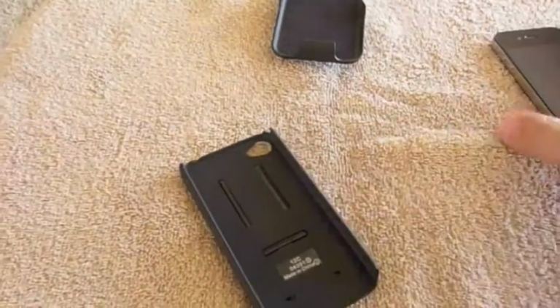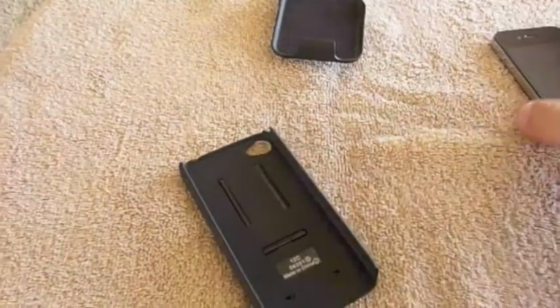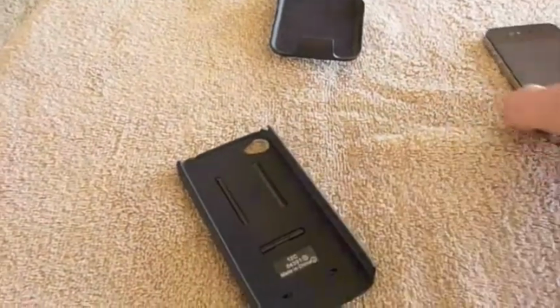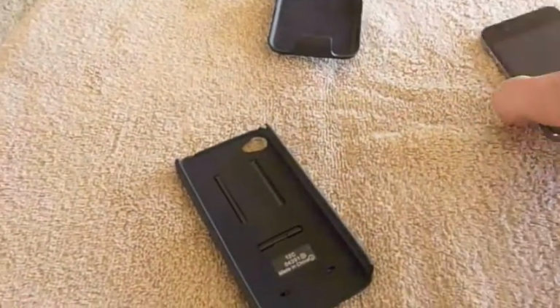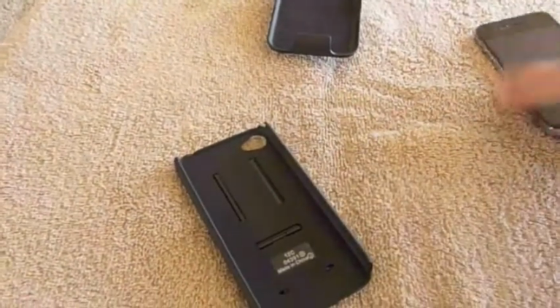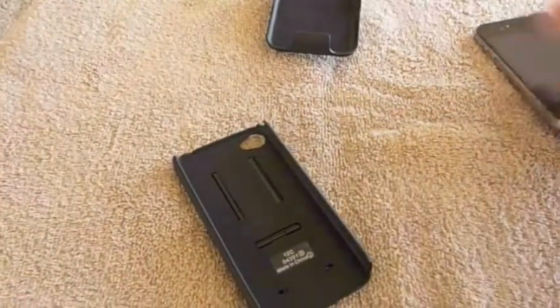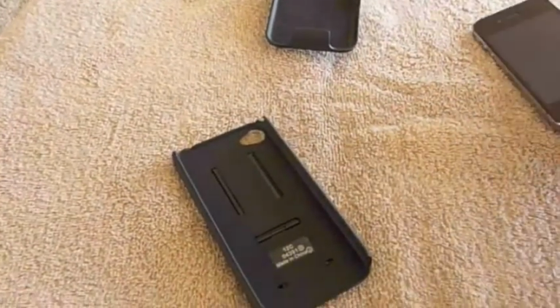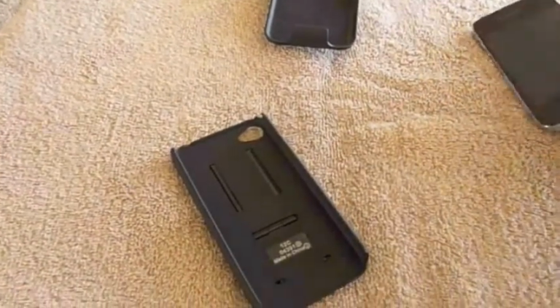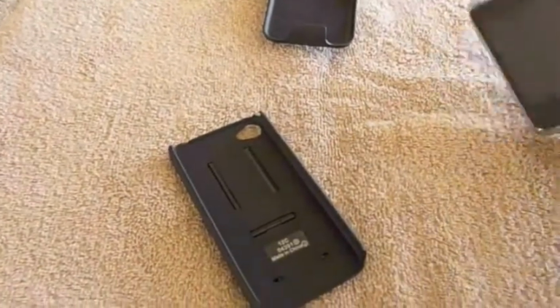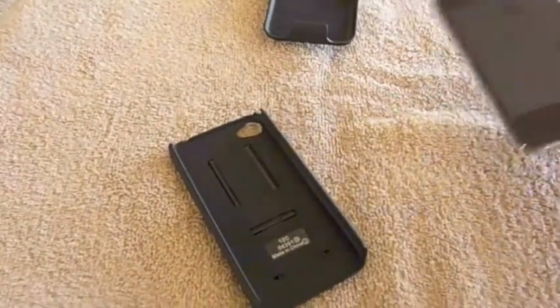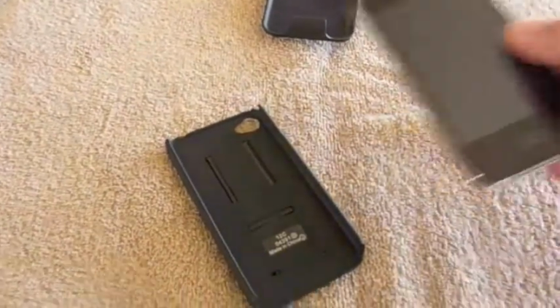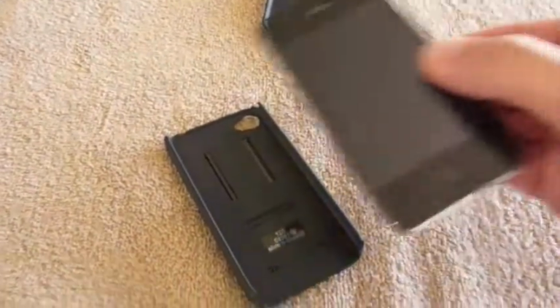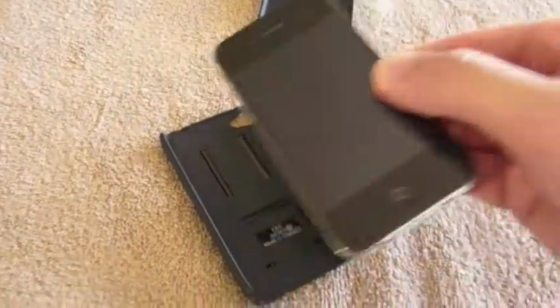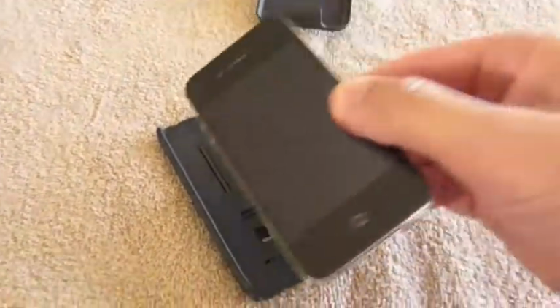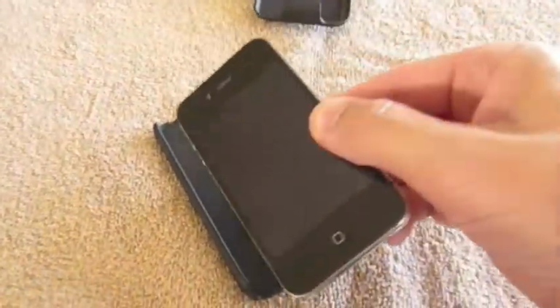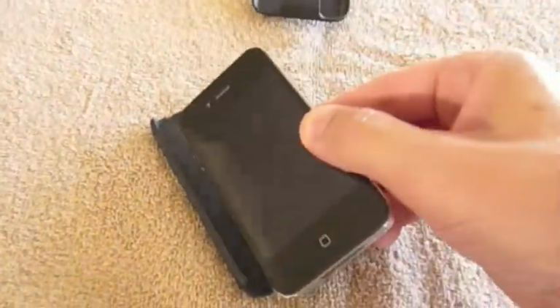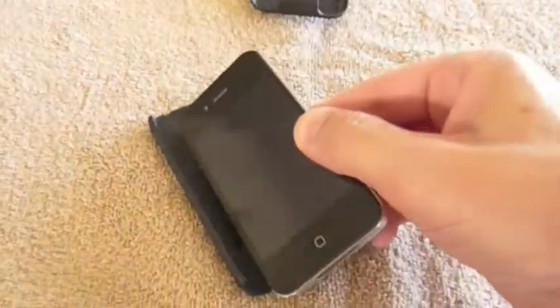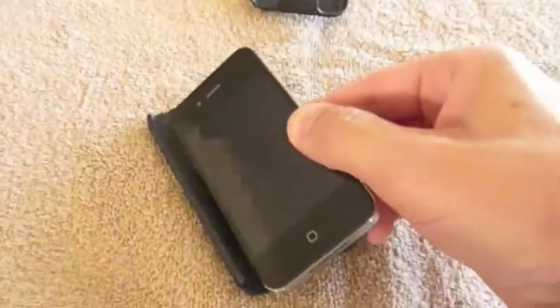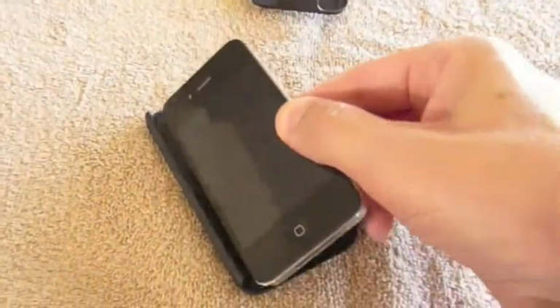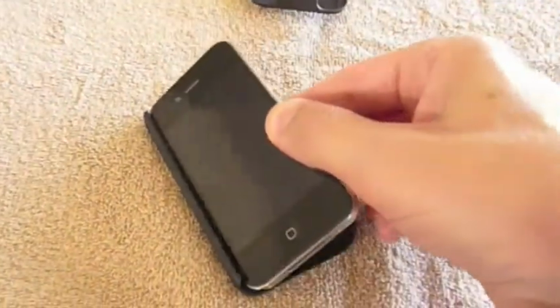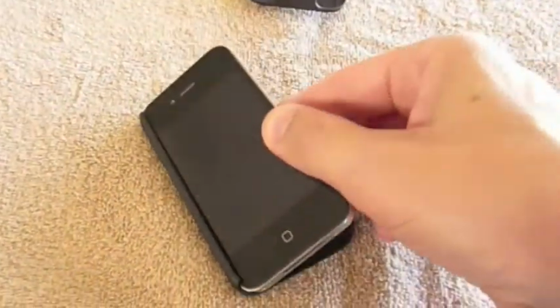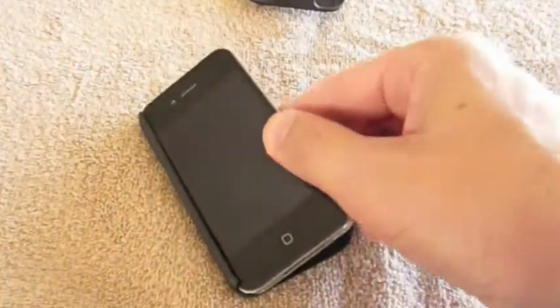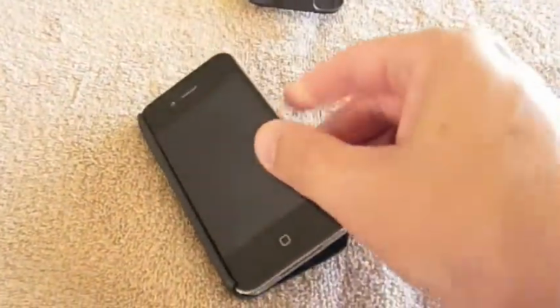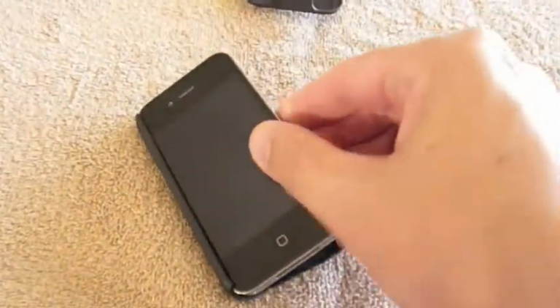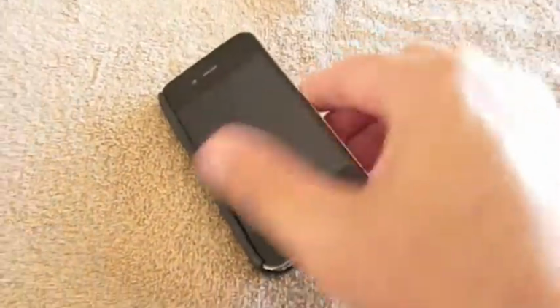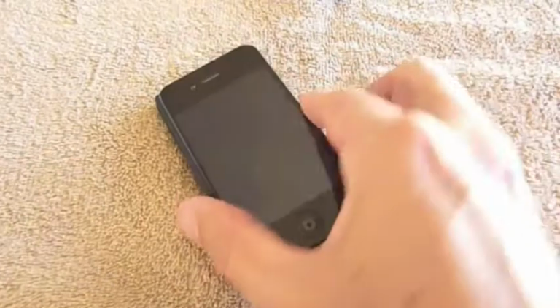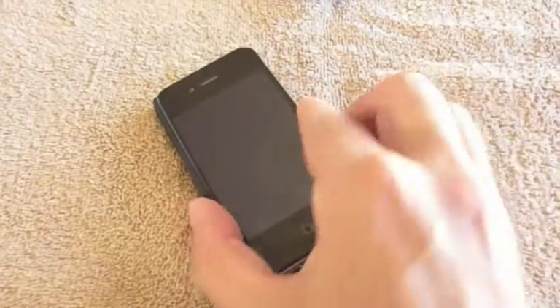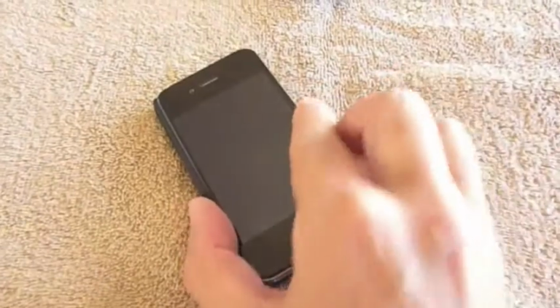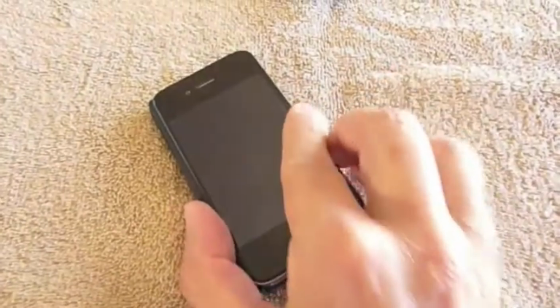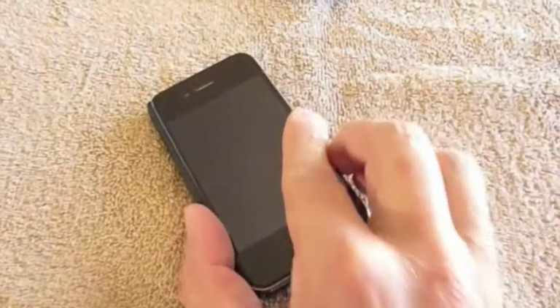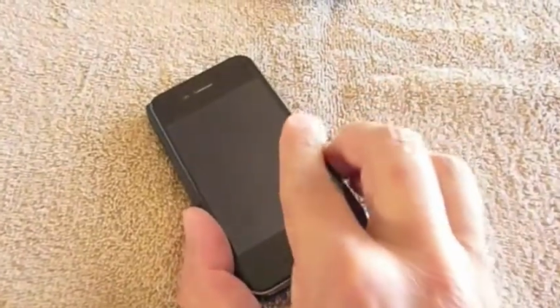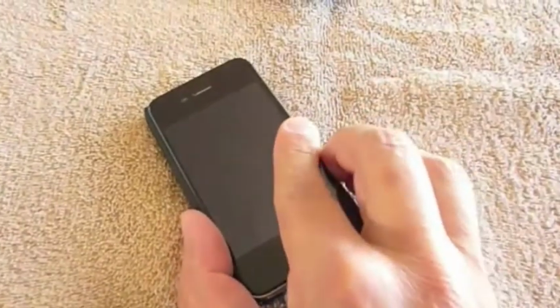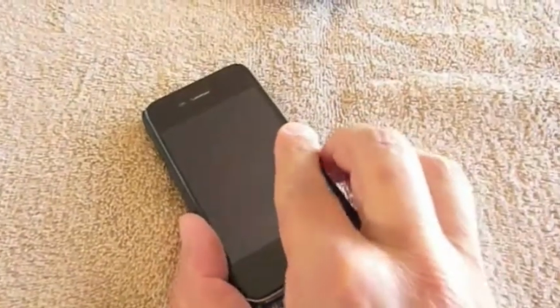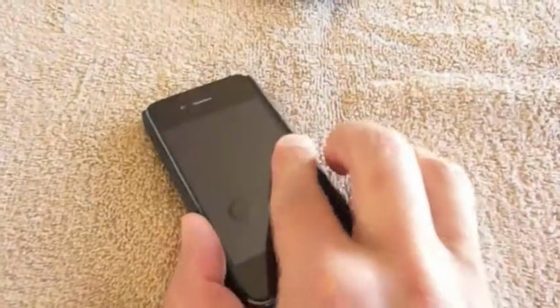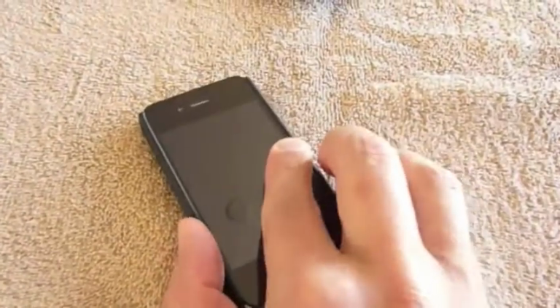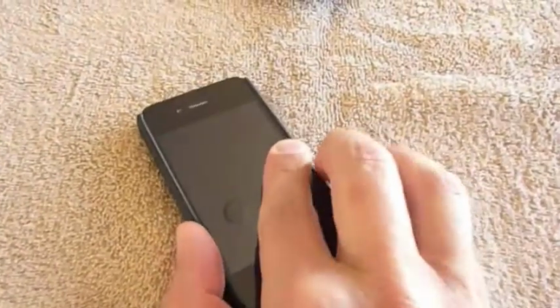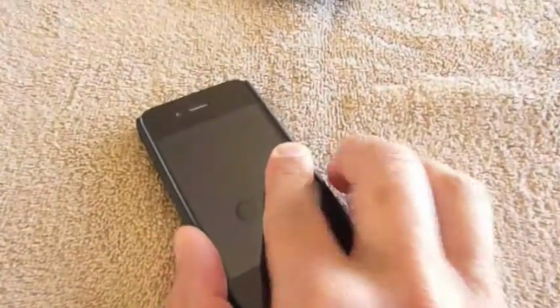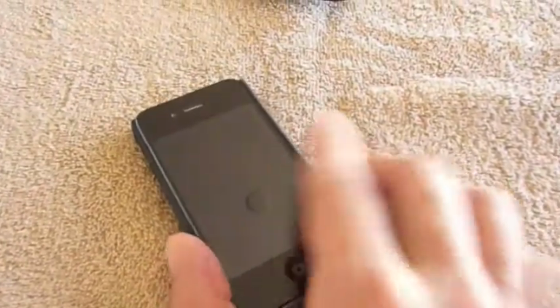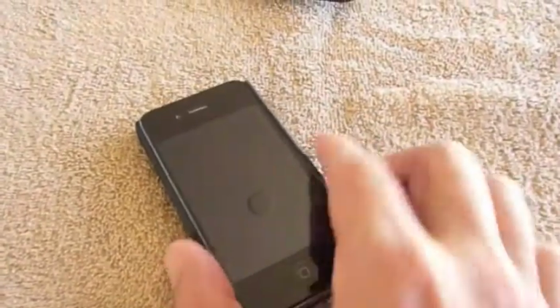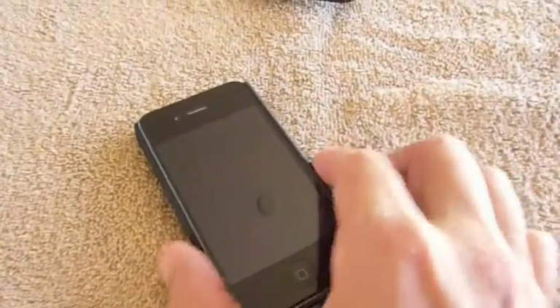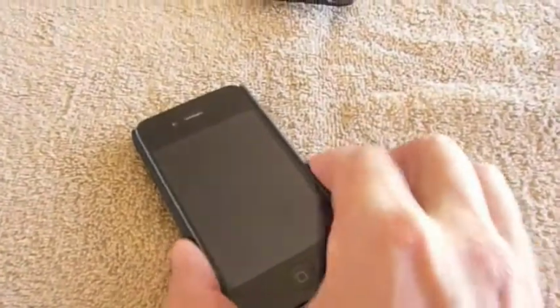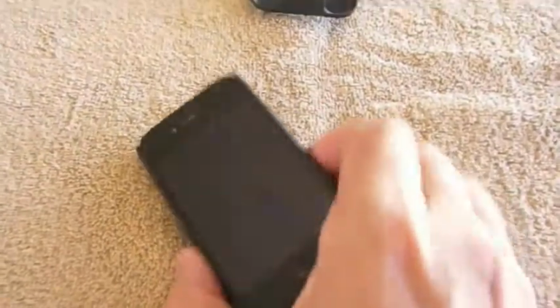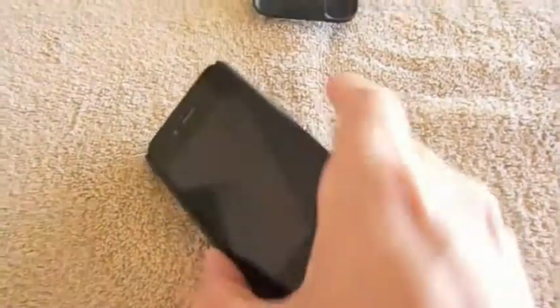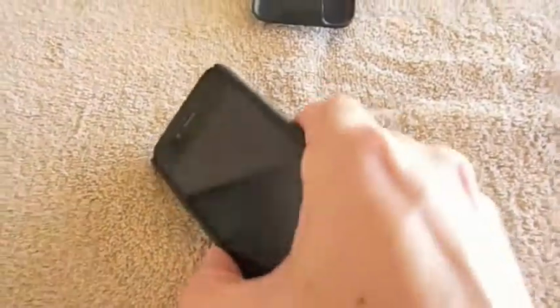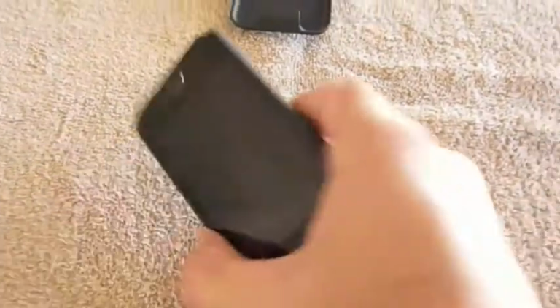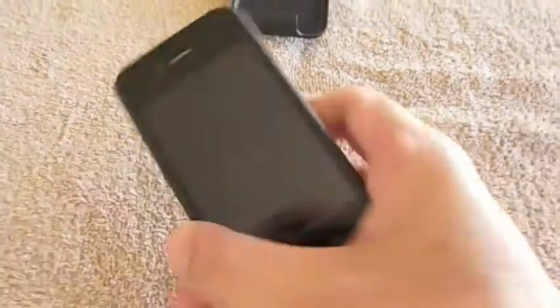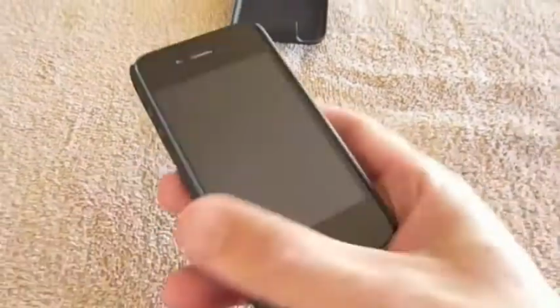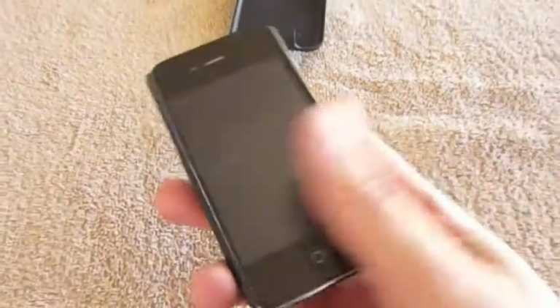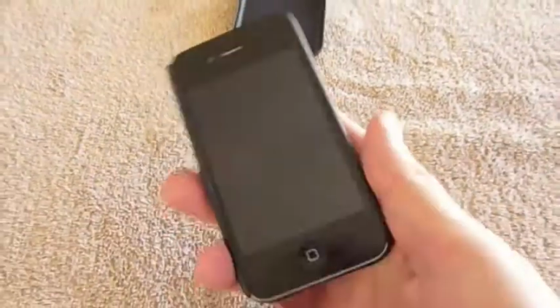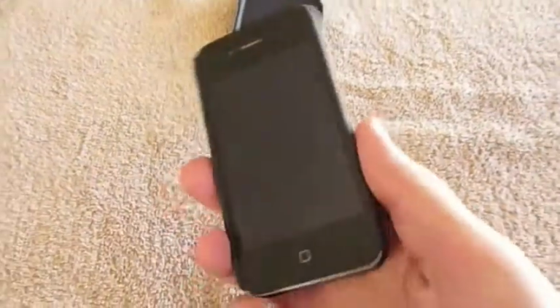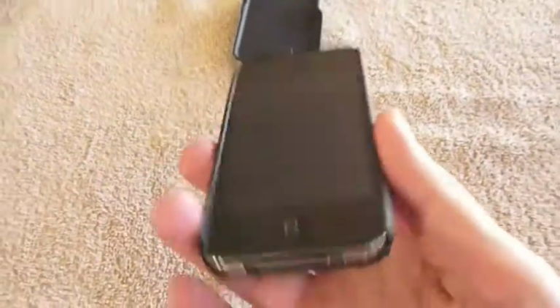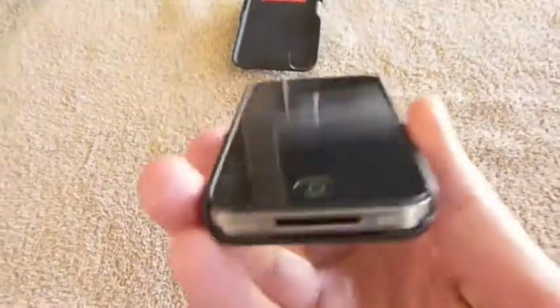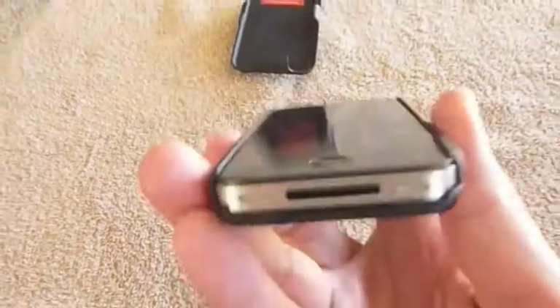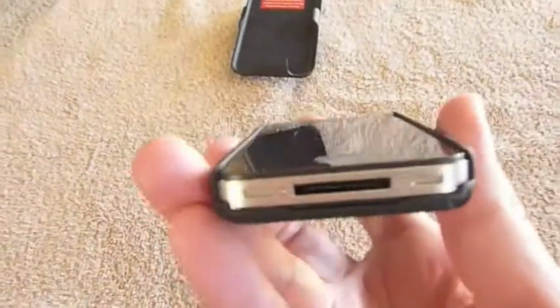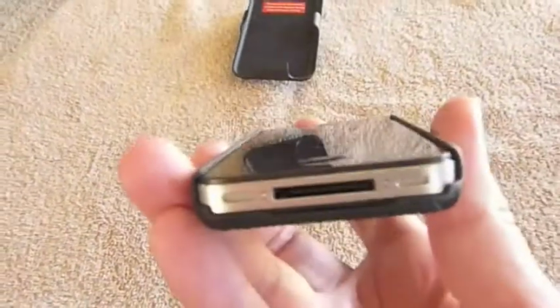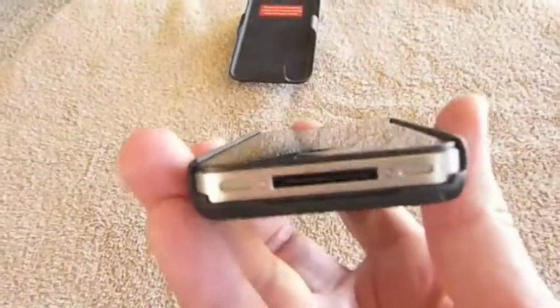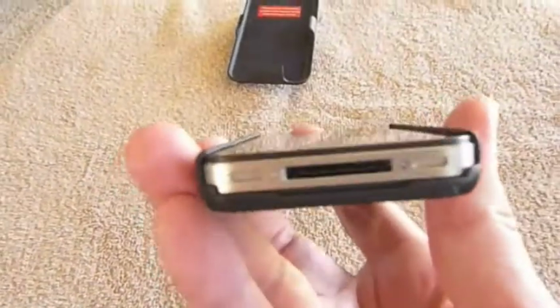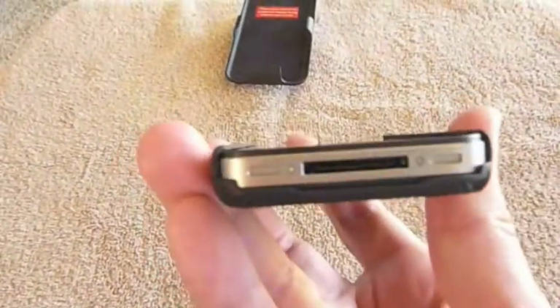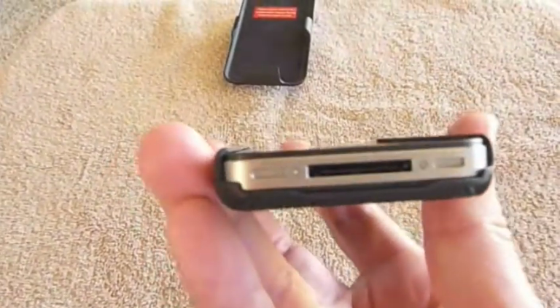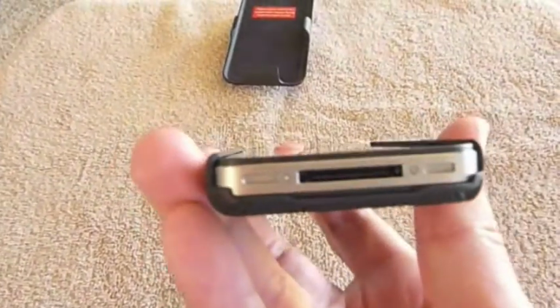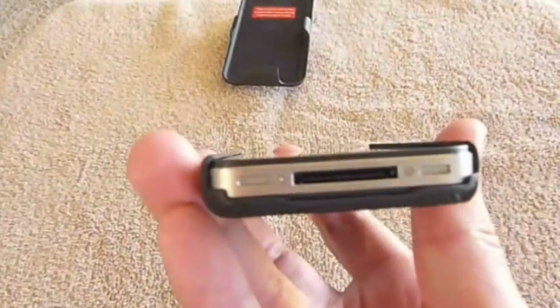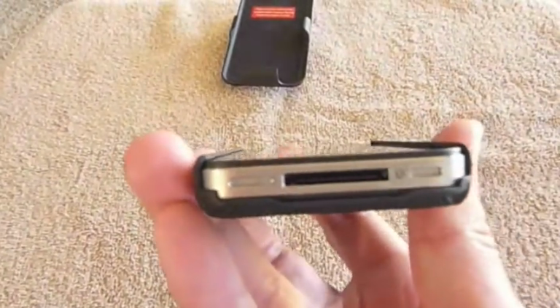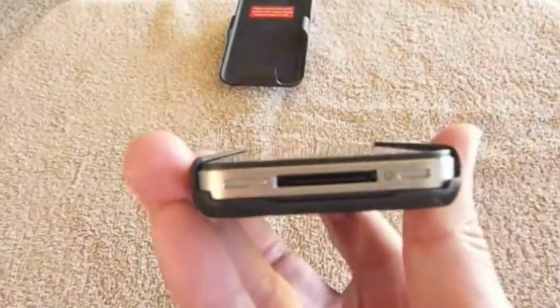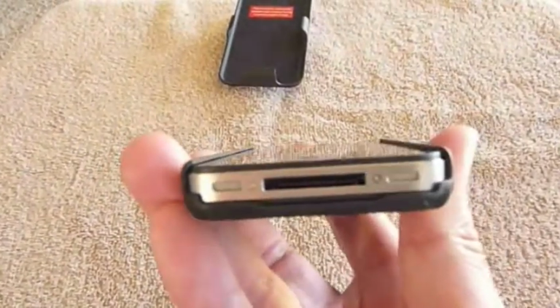We'll go ahead and put the phone in the case. Go ahead and slide it in there and give it a nice snap. As you can see when it is on the phone,